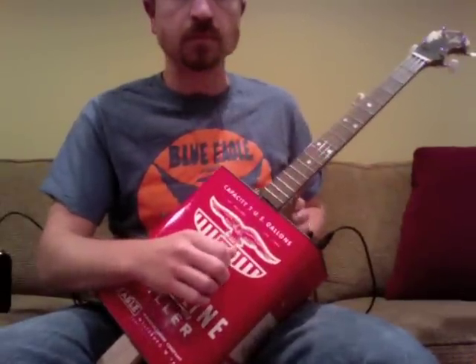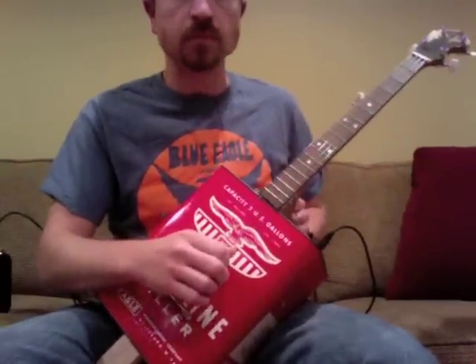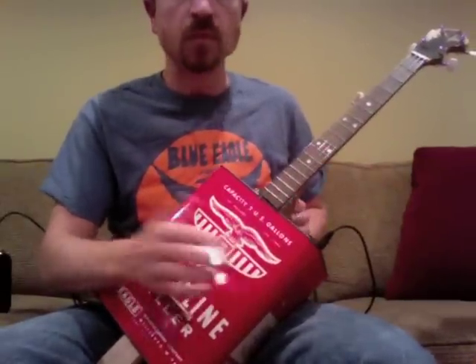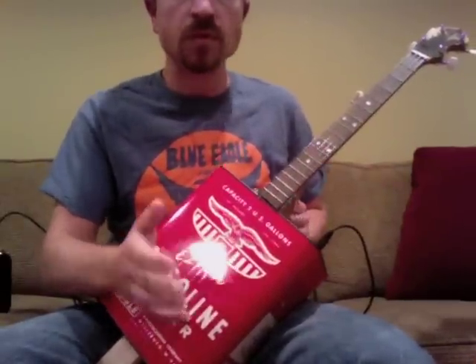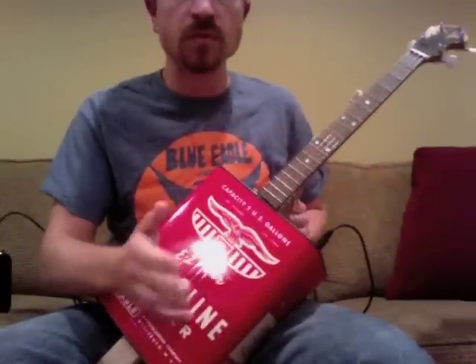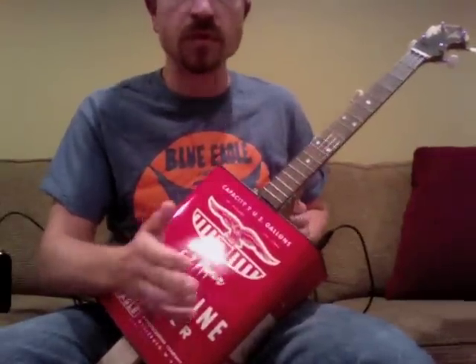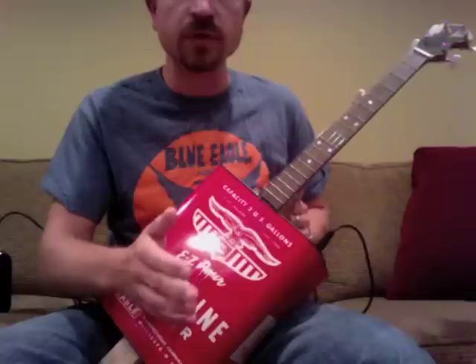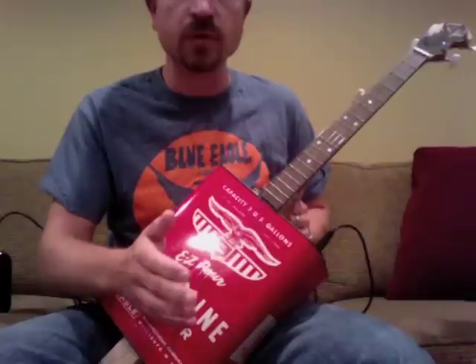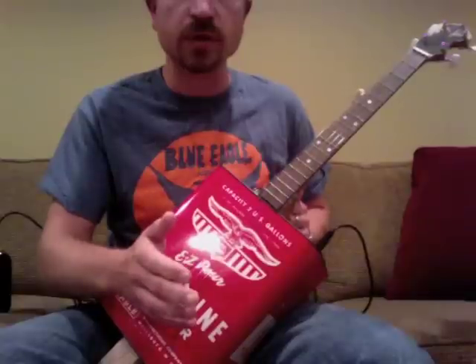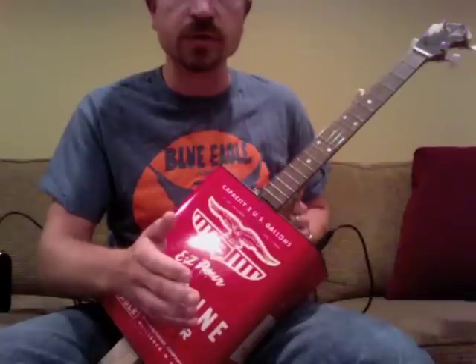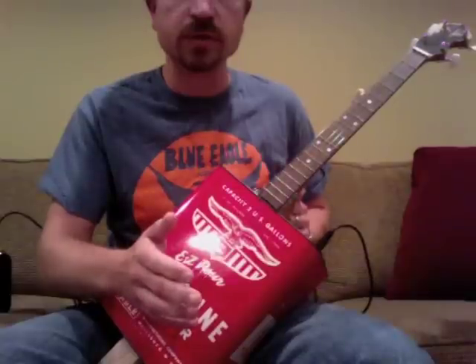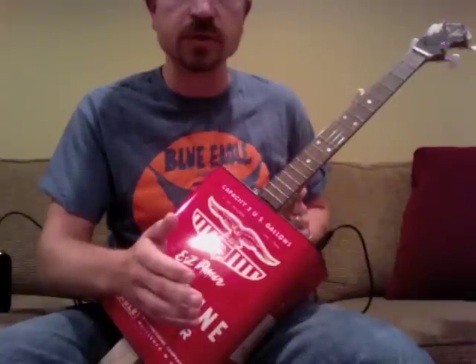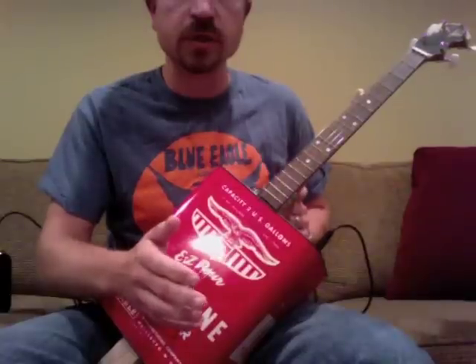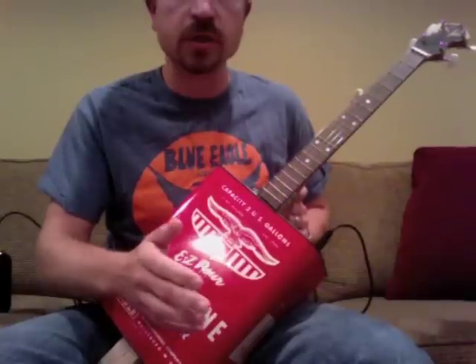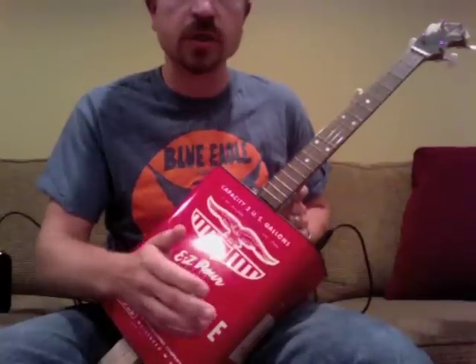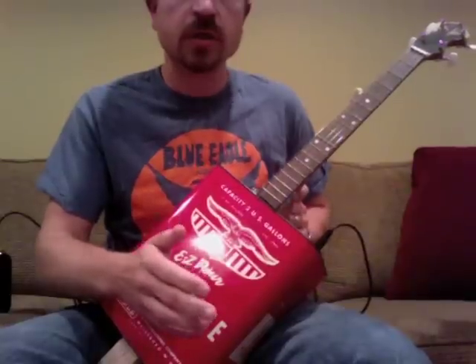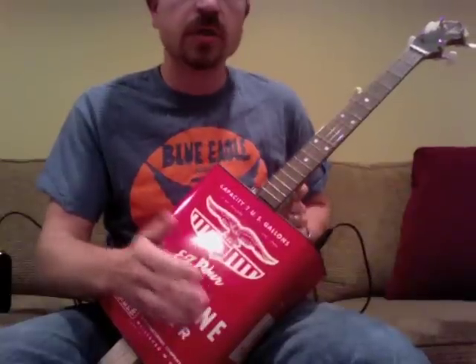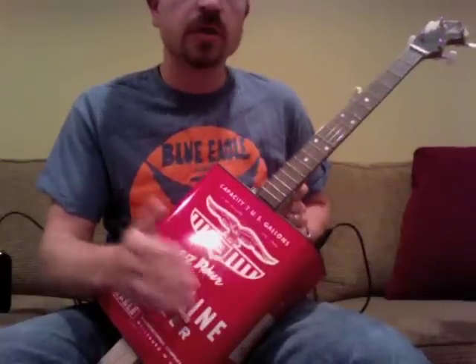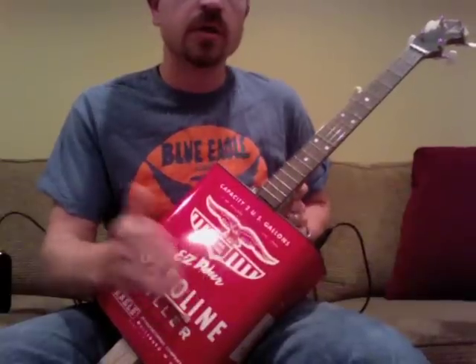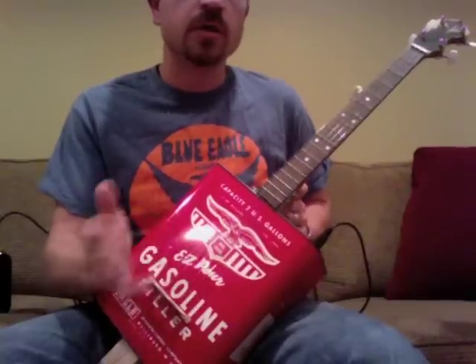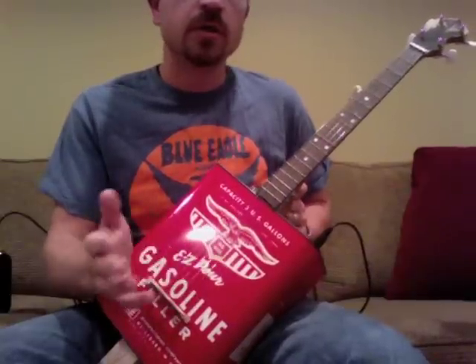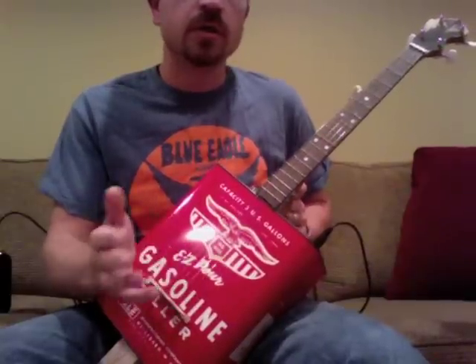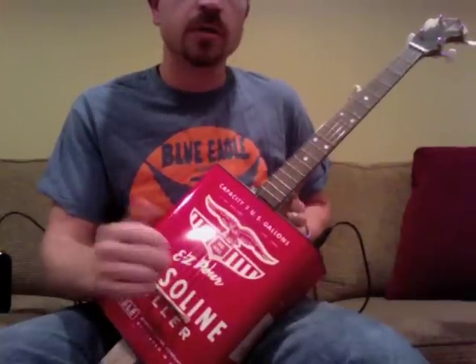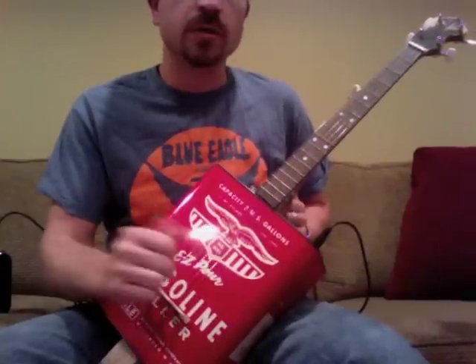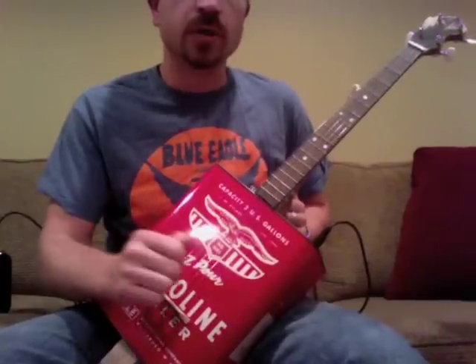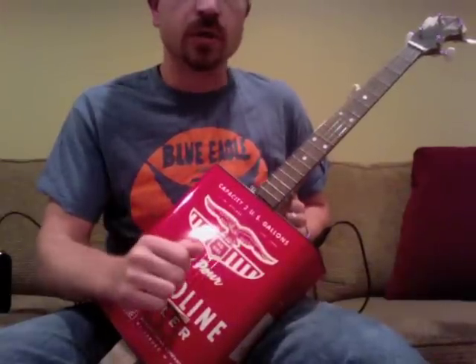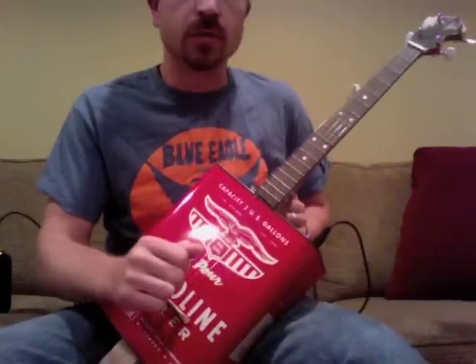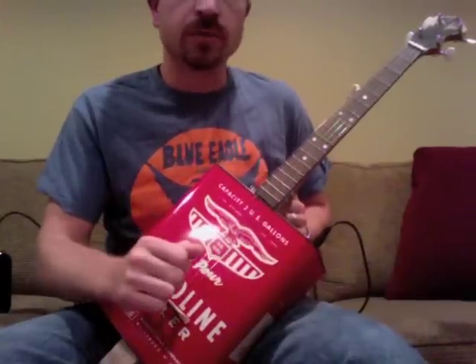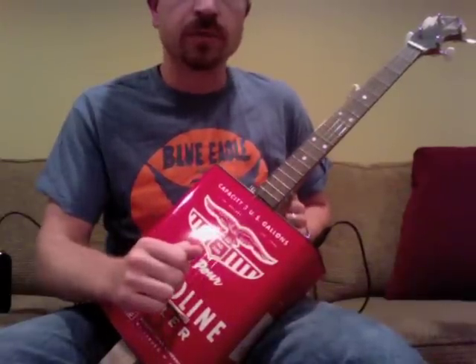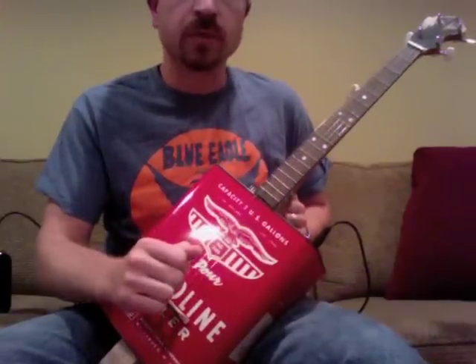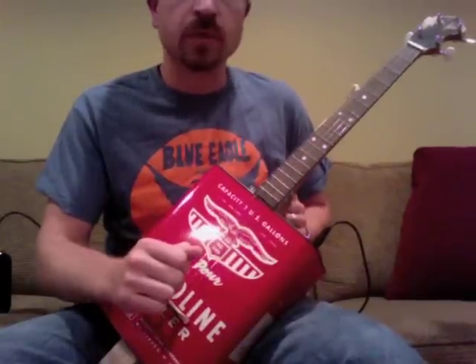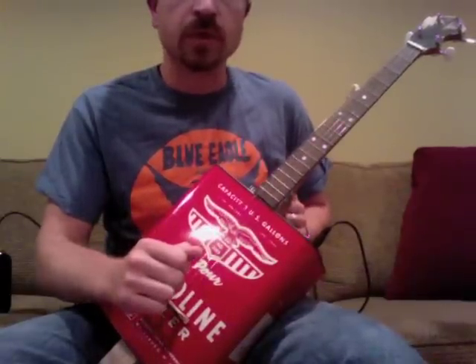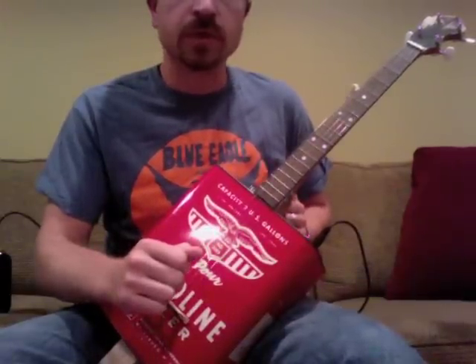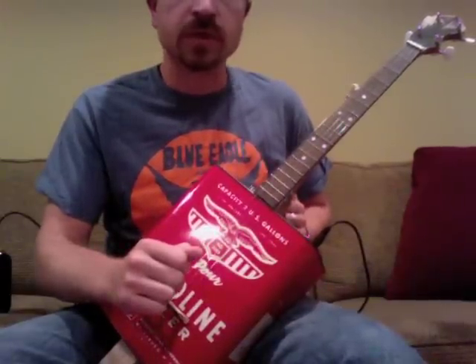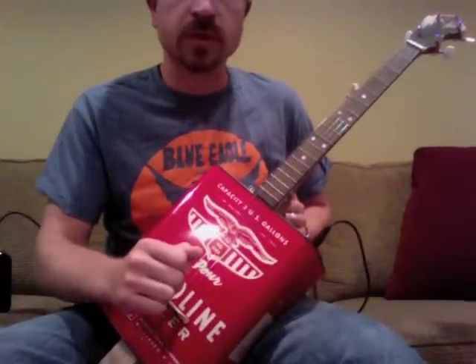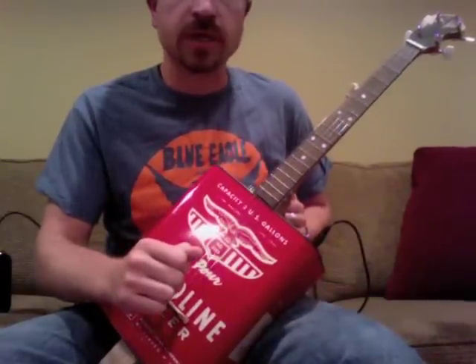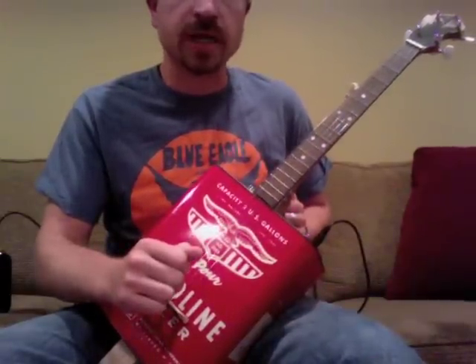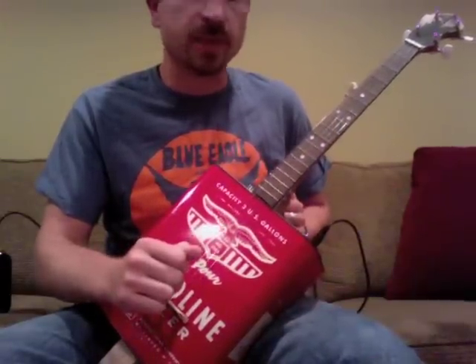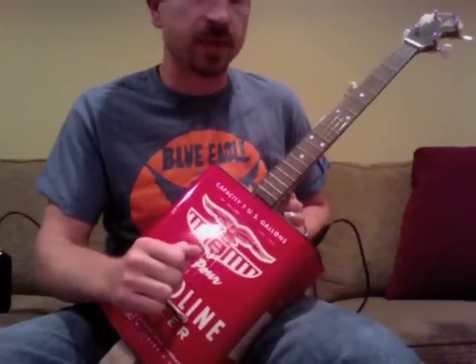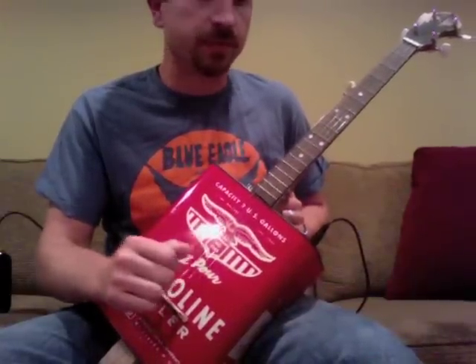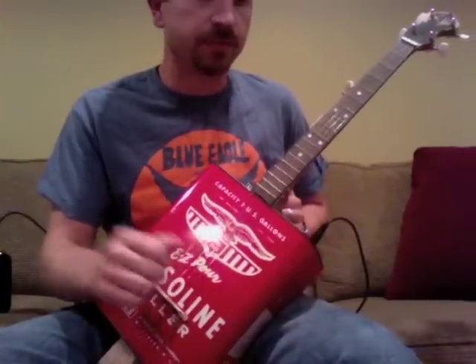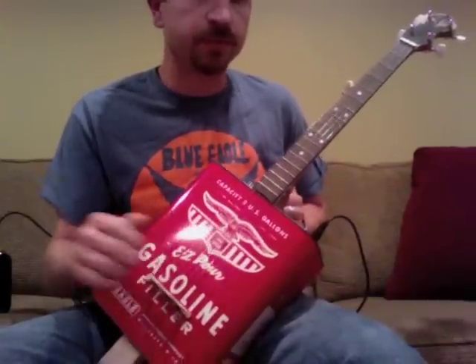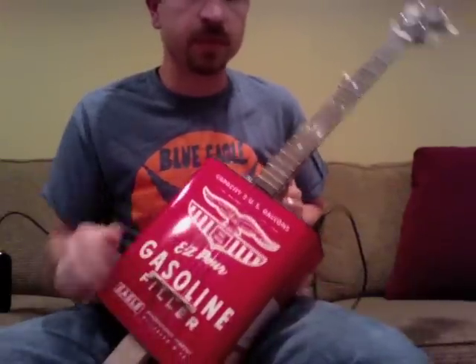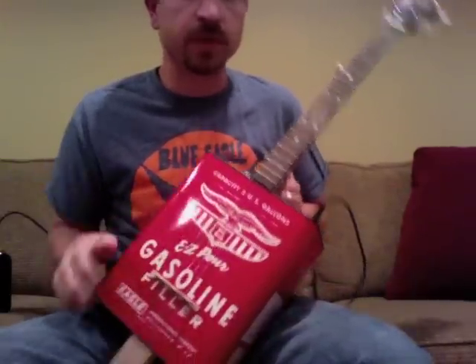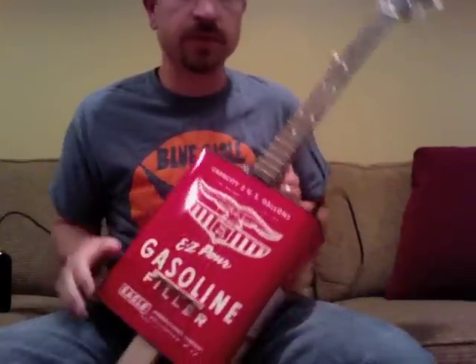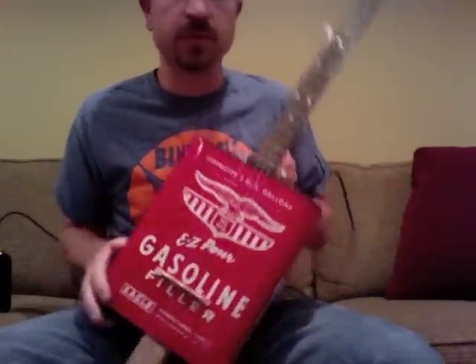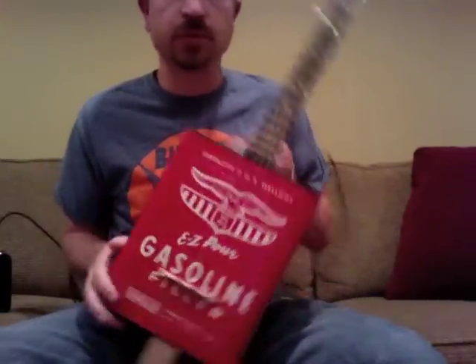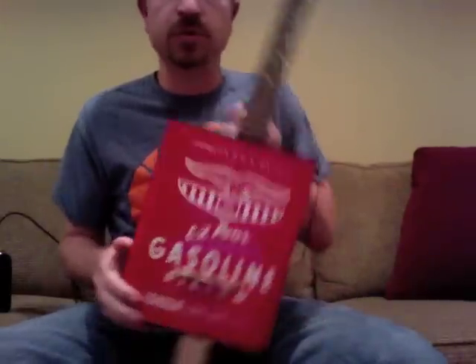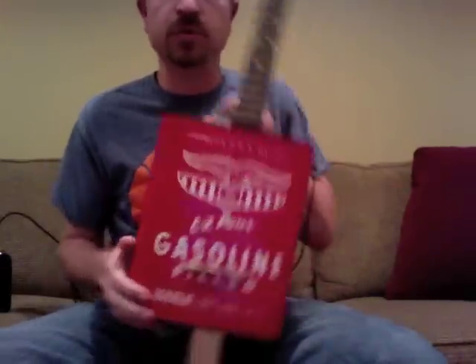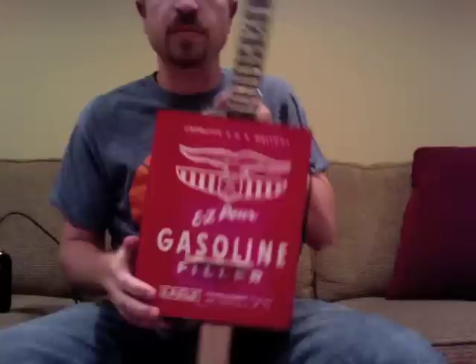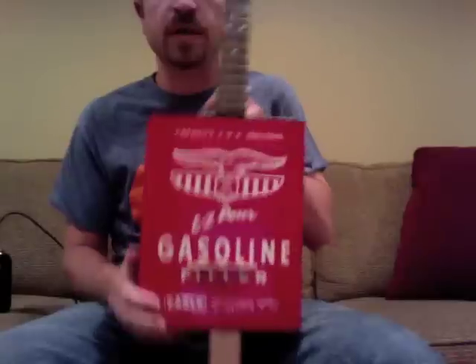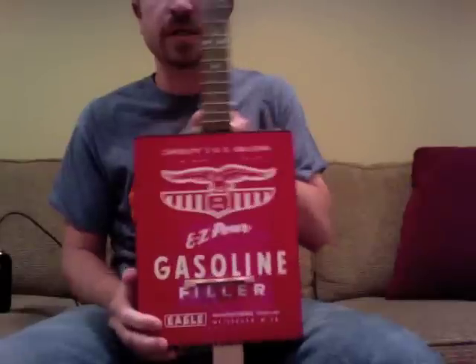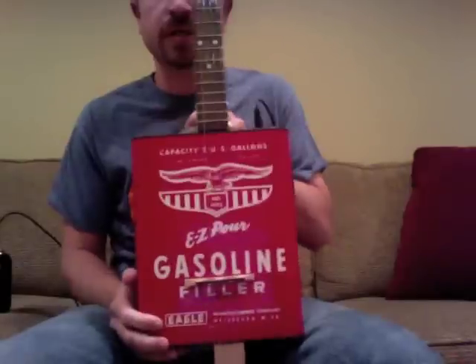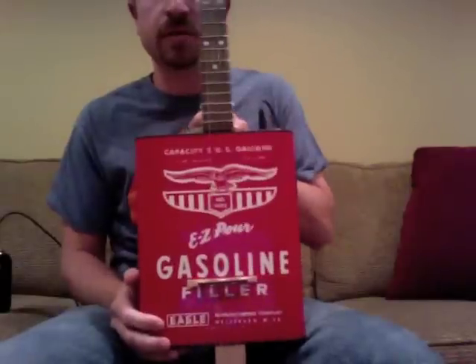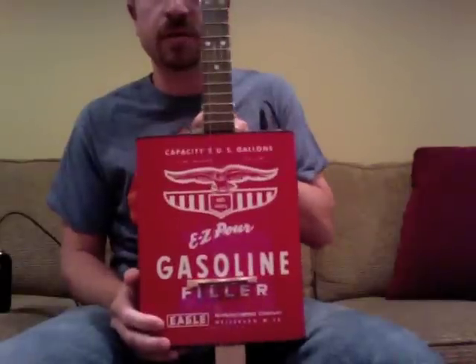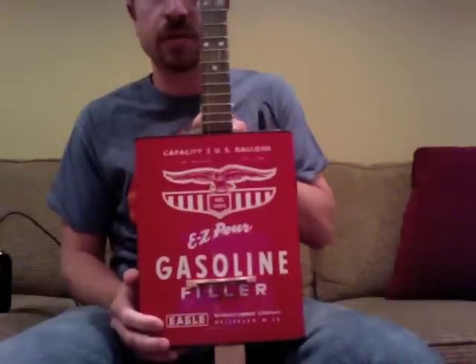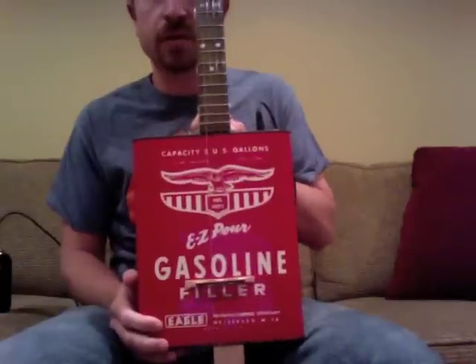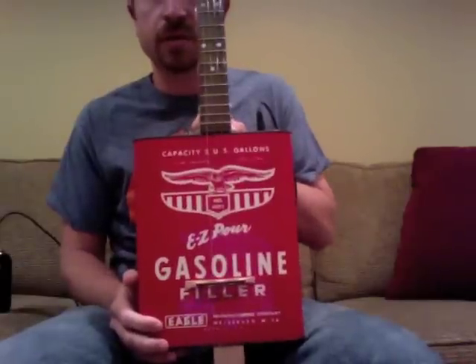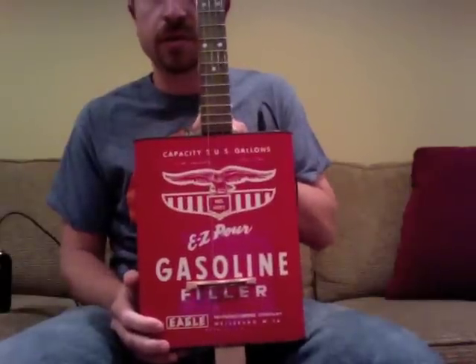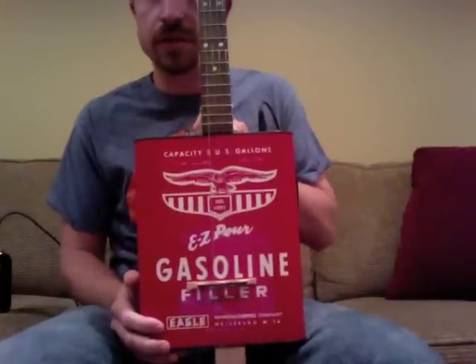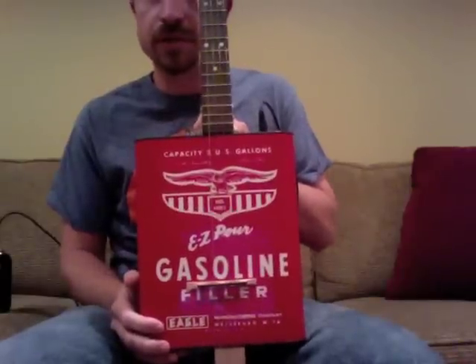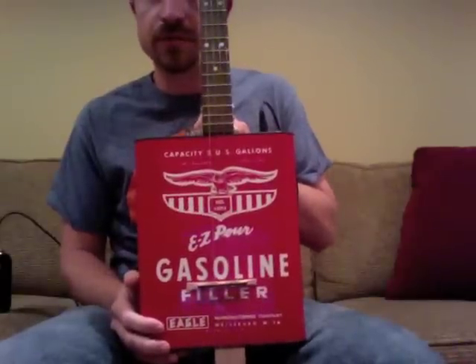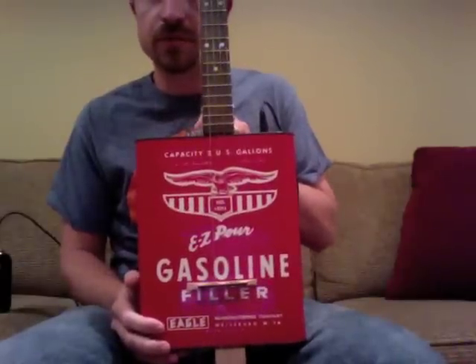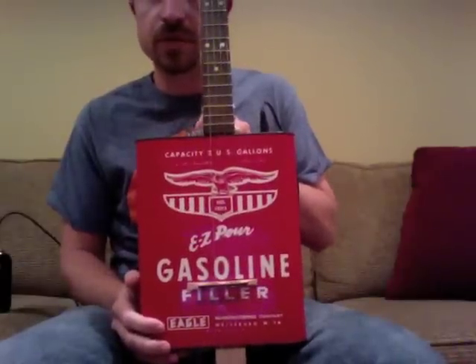If you have any questions, let me know — send me a comment. If you're interested in buying it, it's for sale.